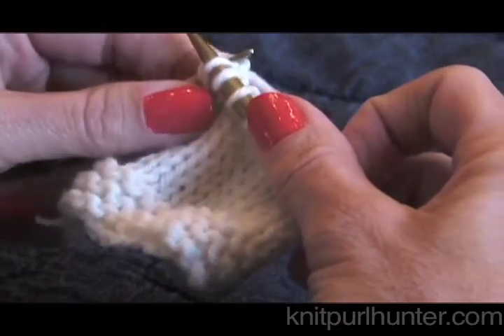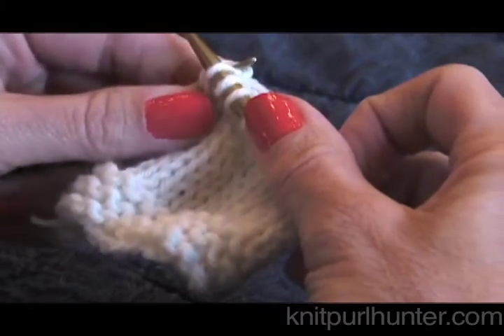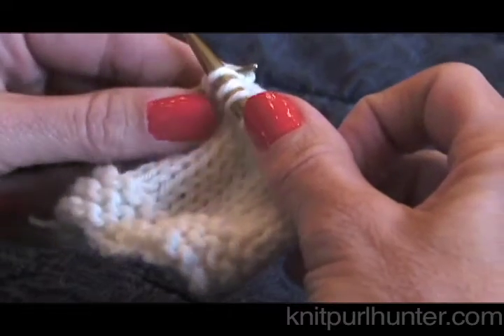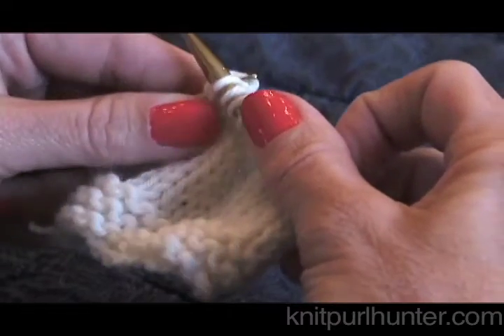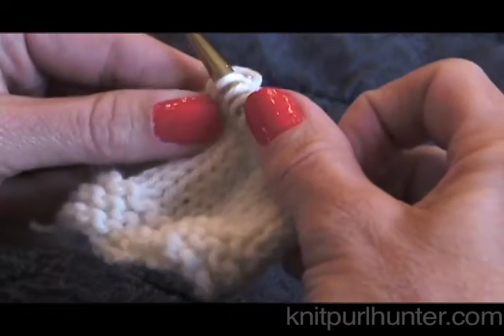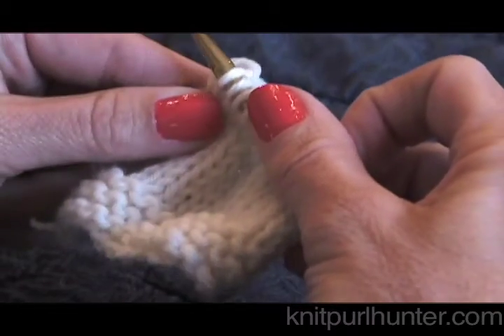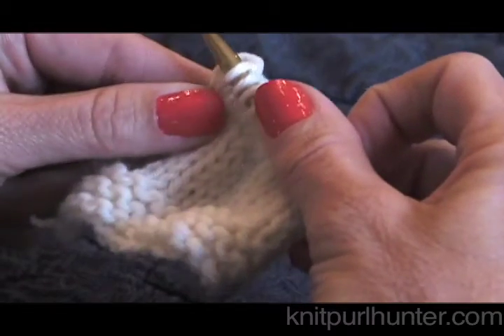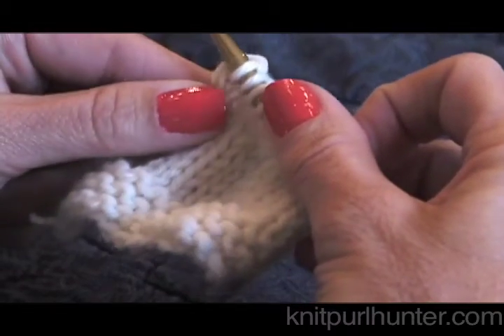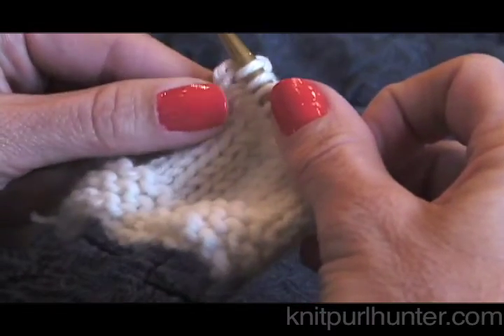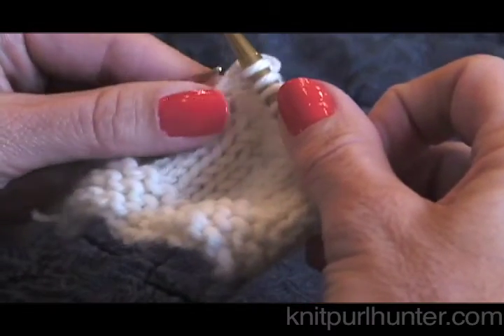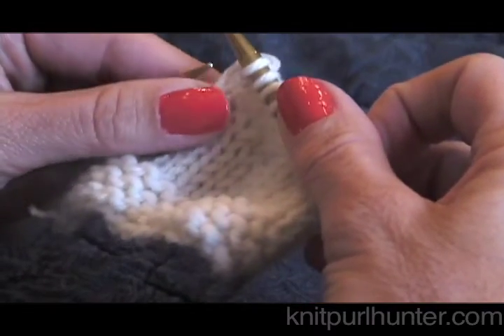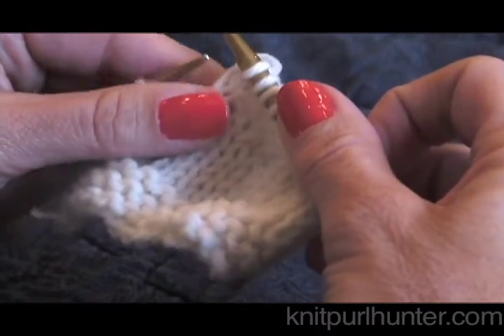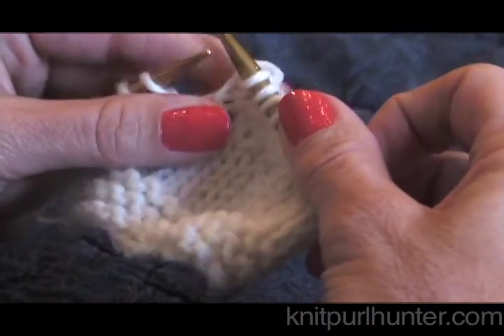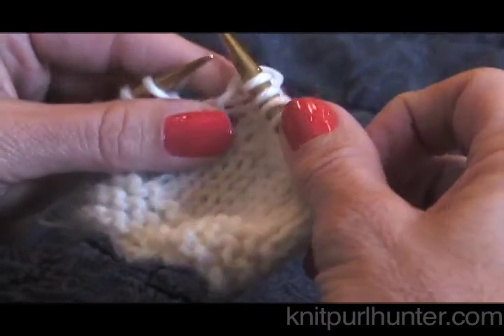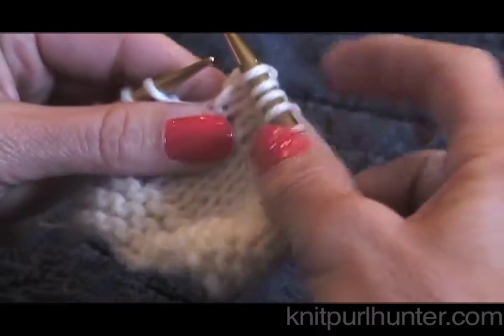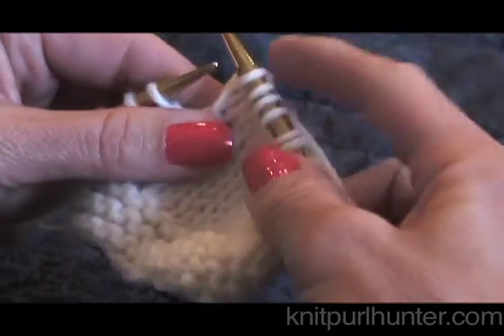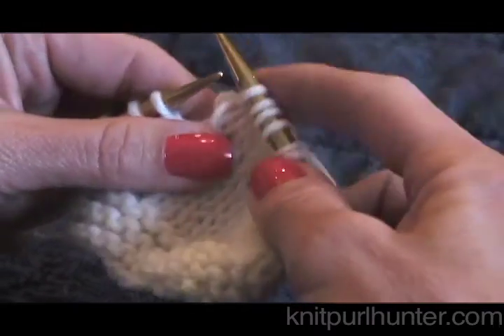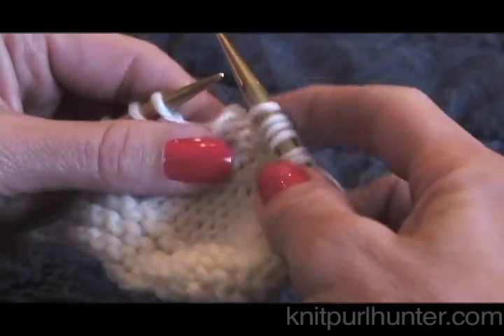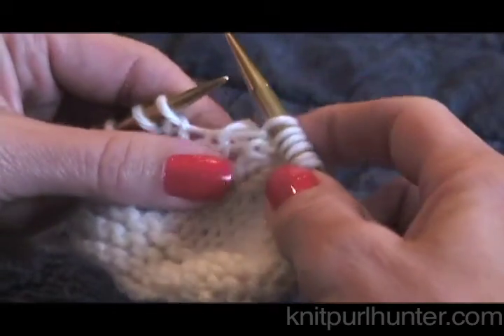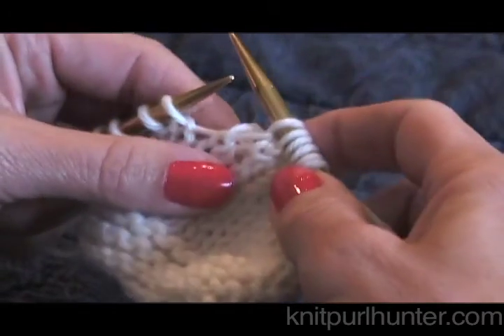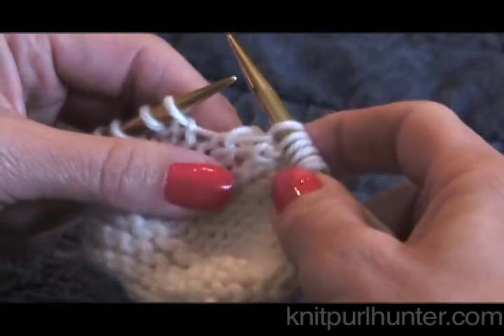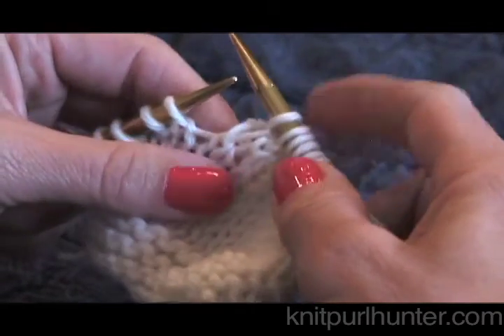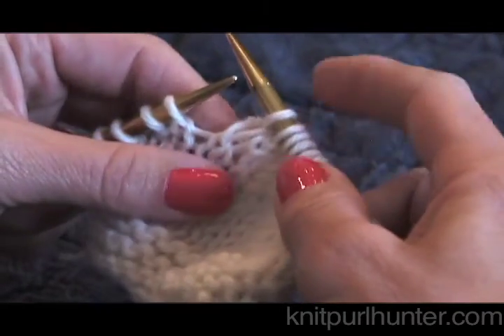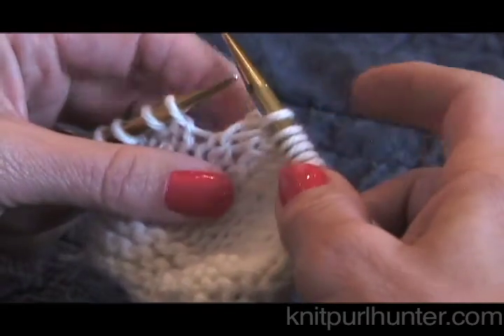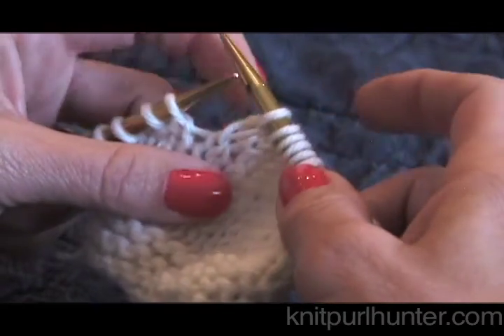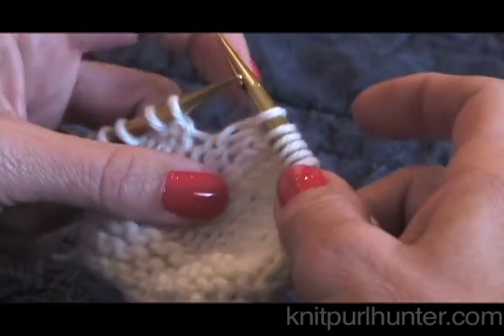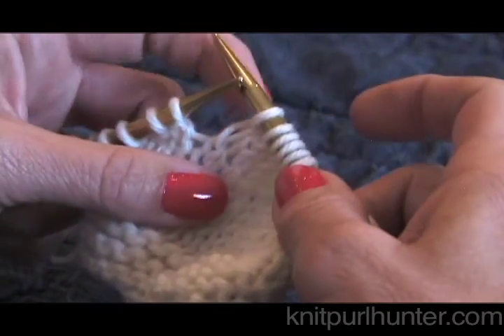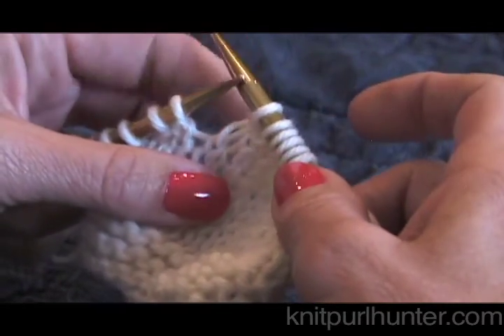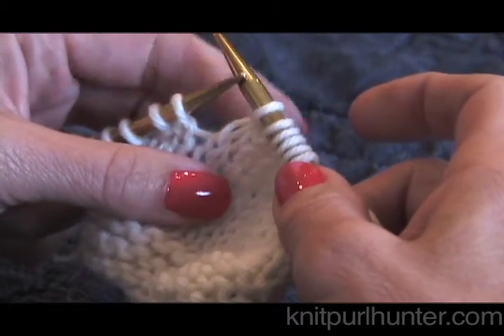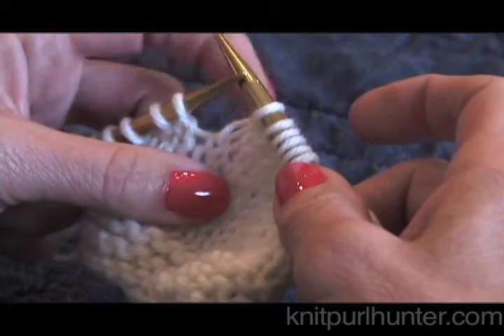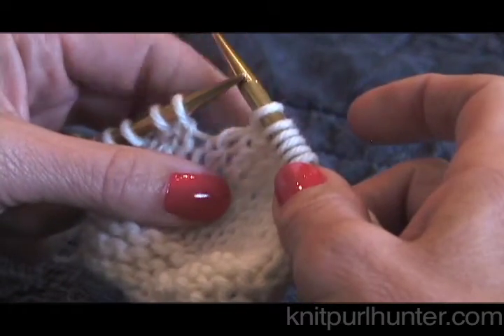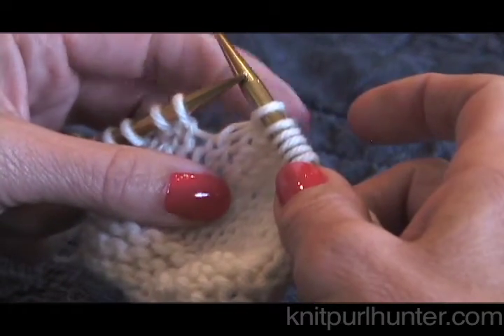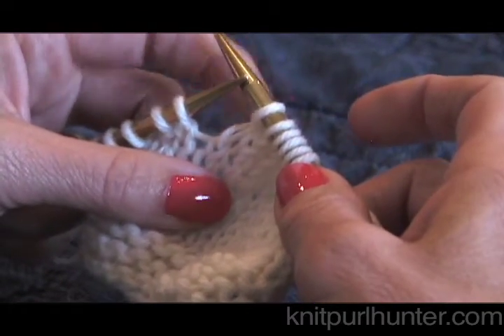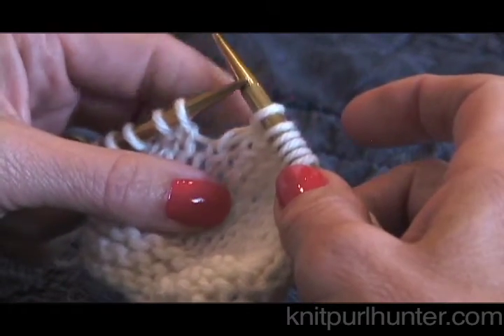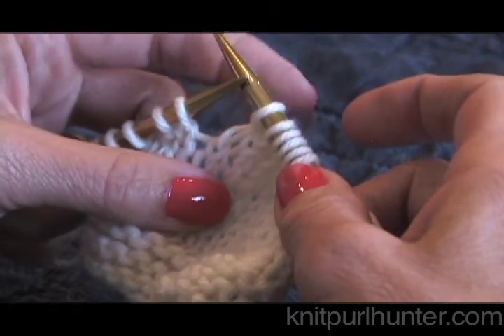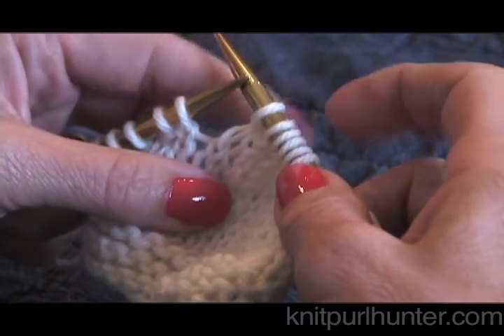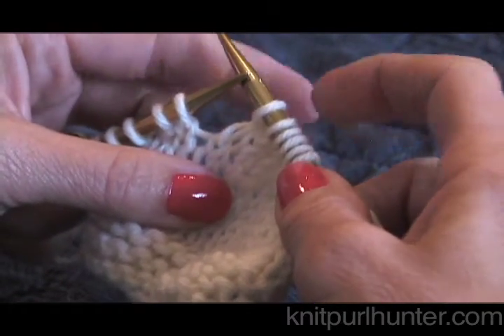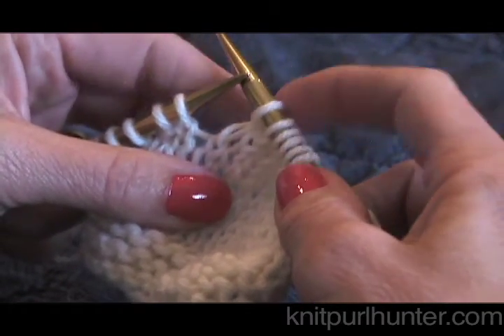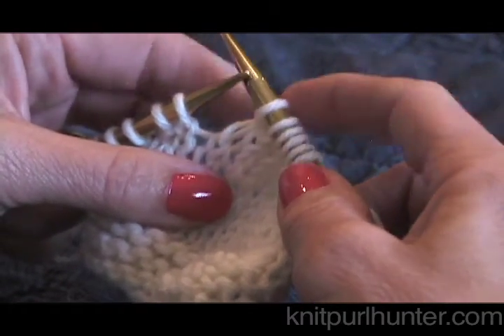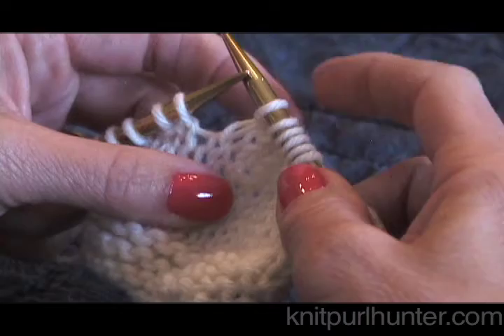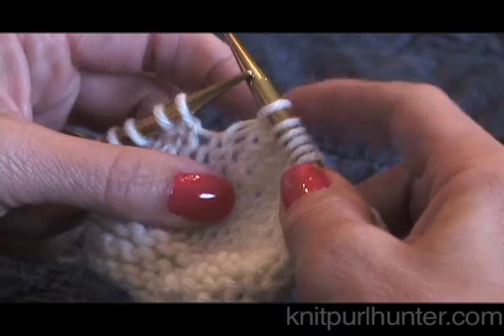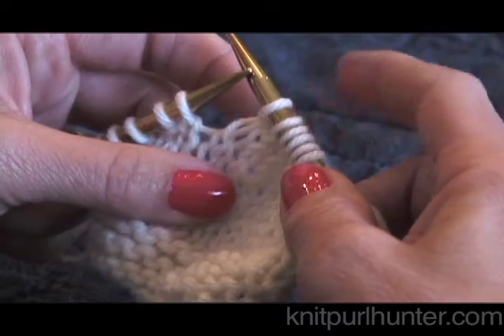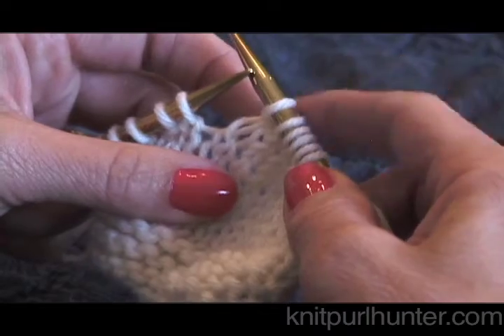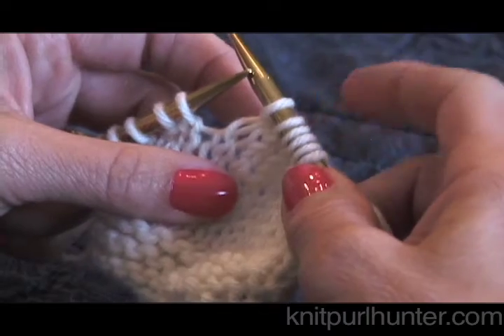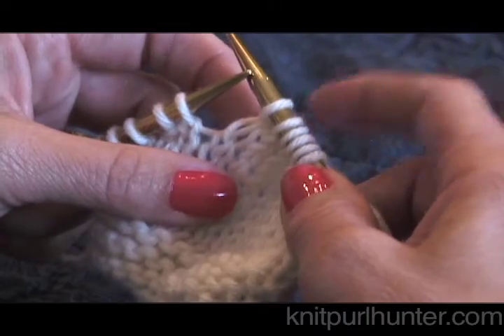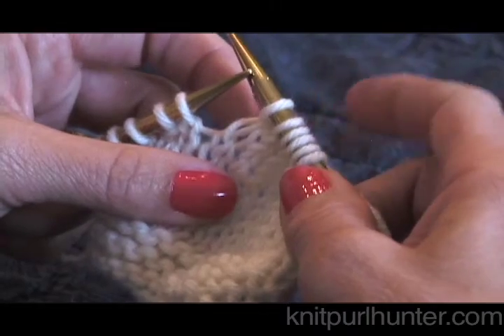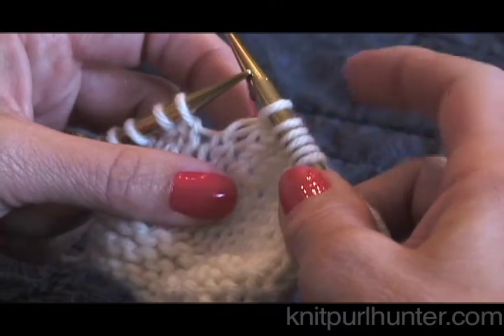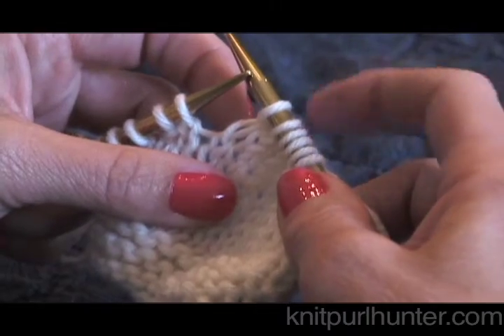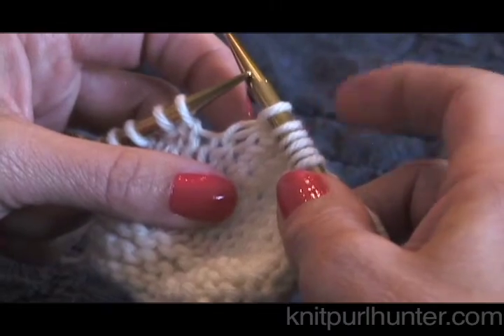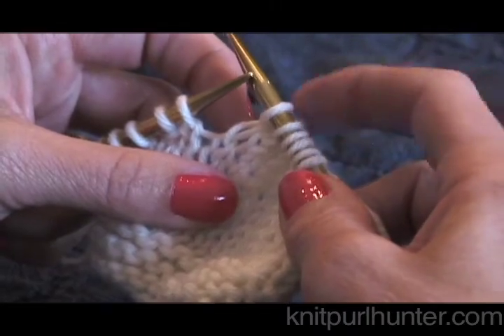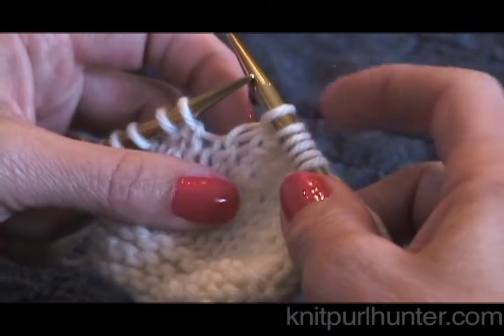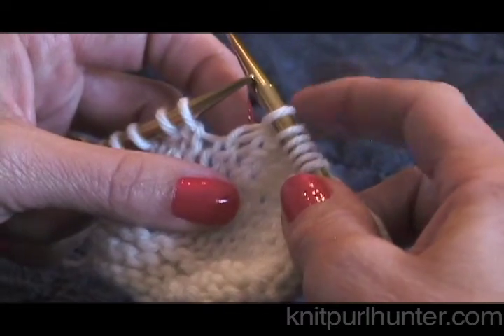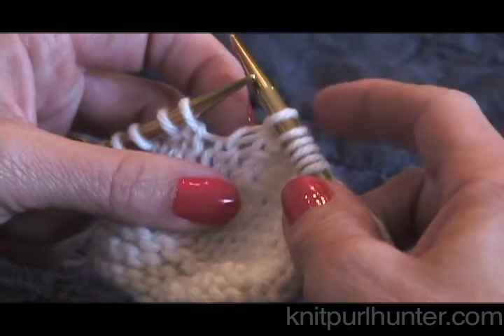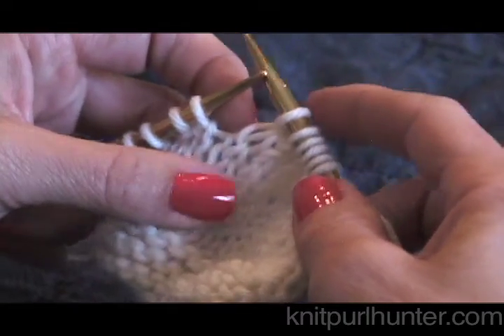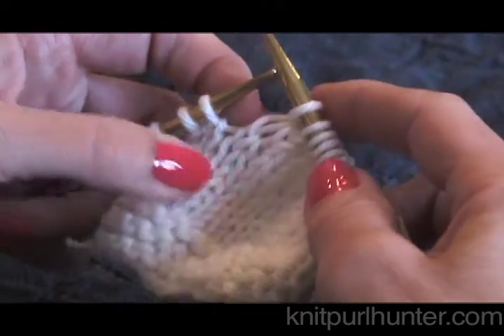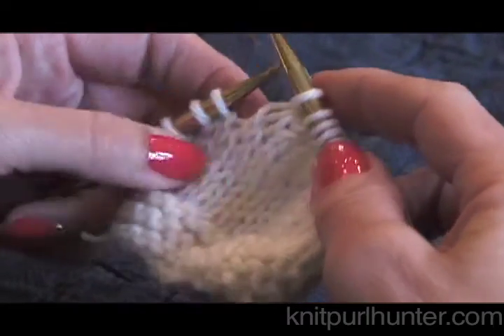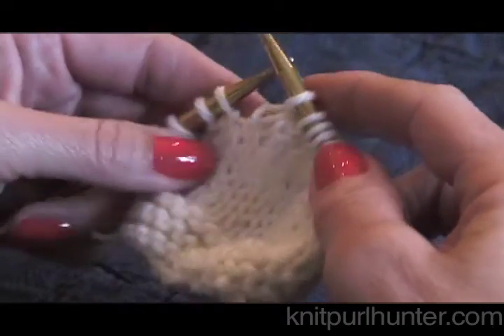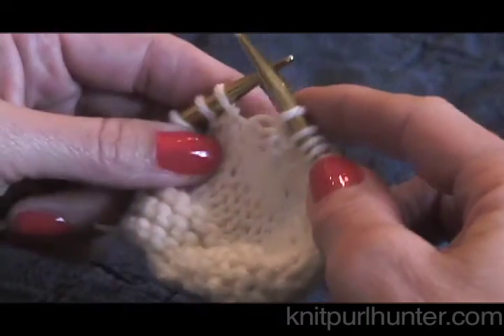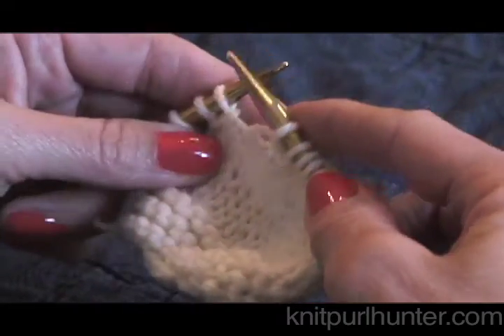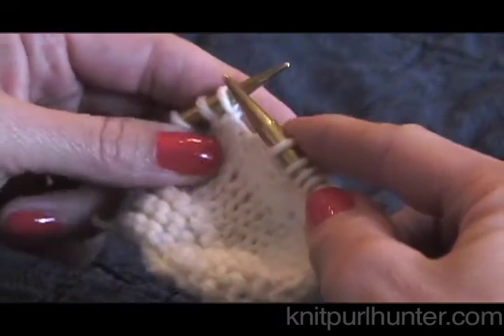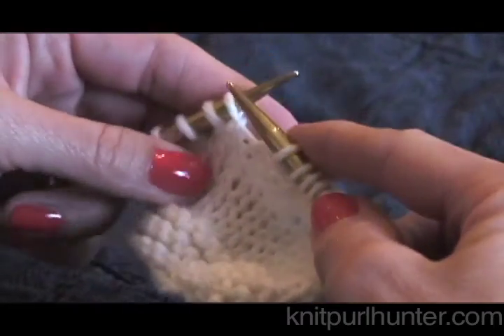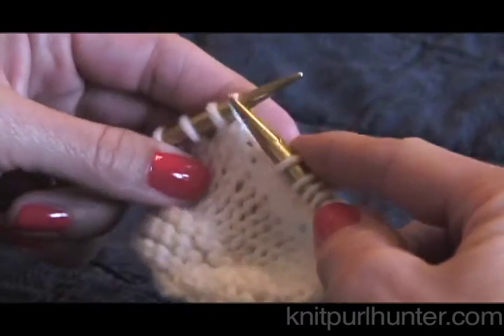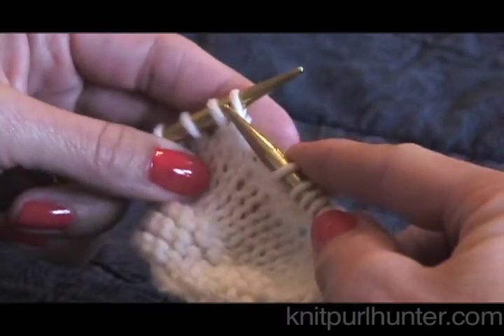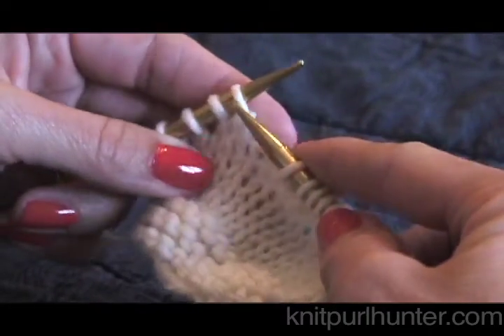The reason we do that is it tightens it up a little bit, and also the wrap is then on the inside, or the wrong side of your work.